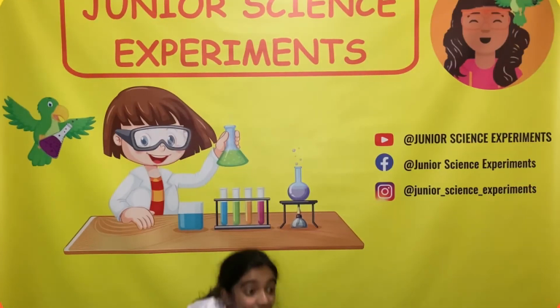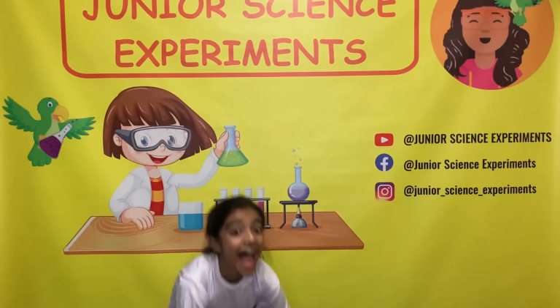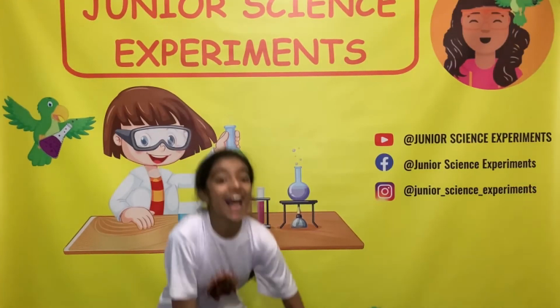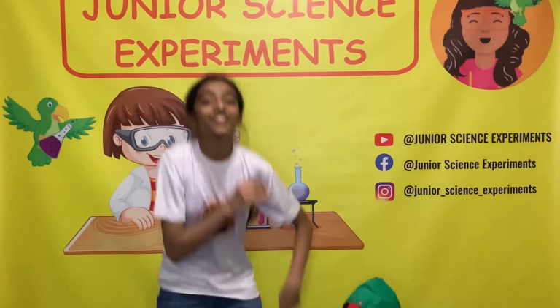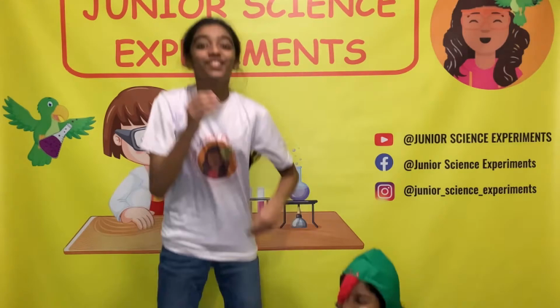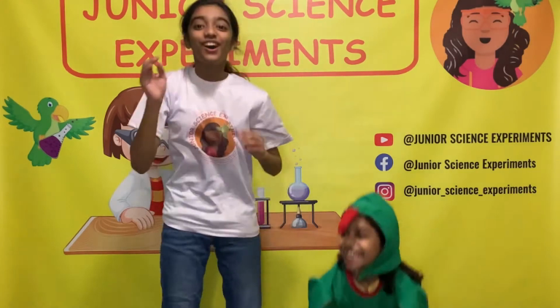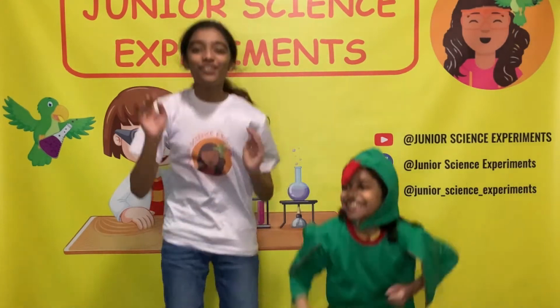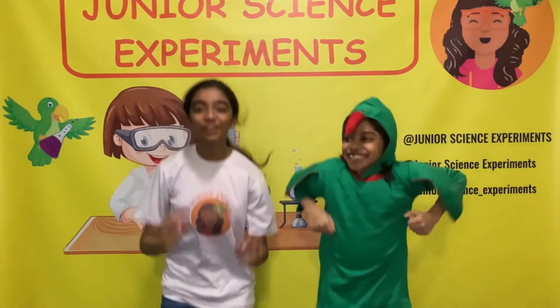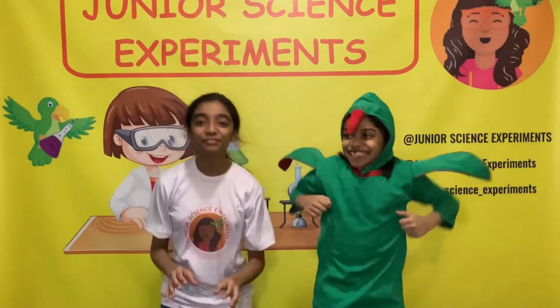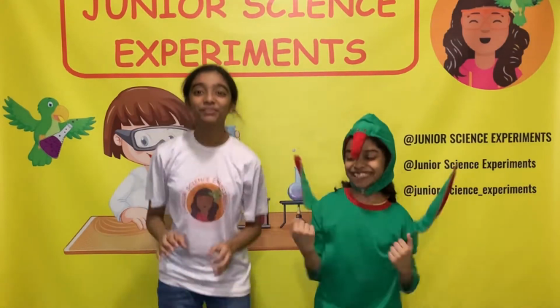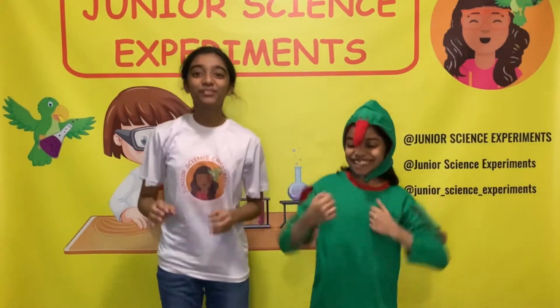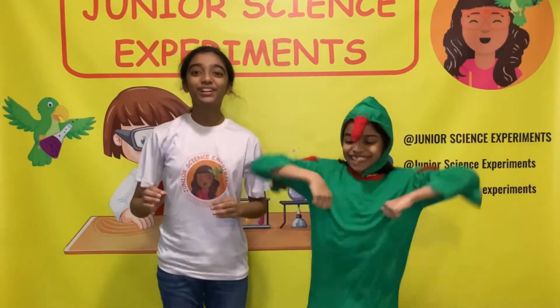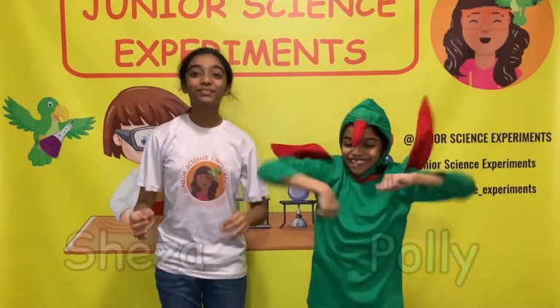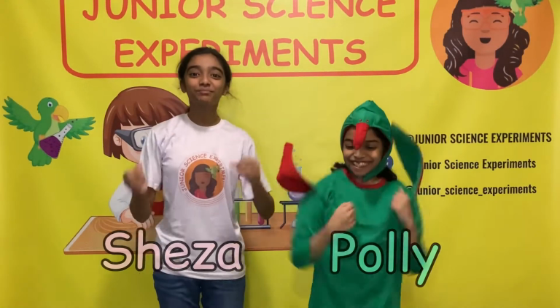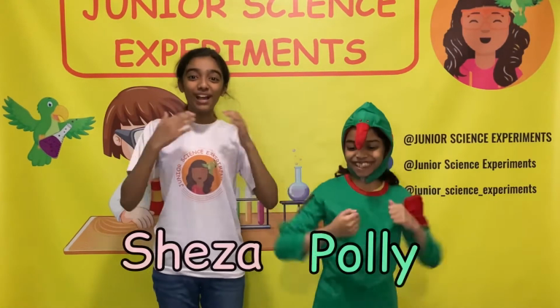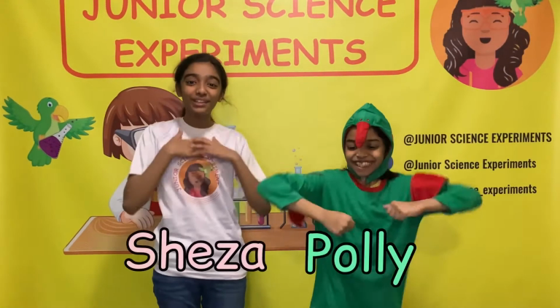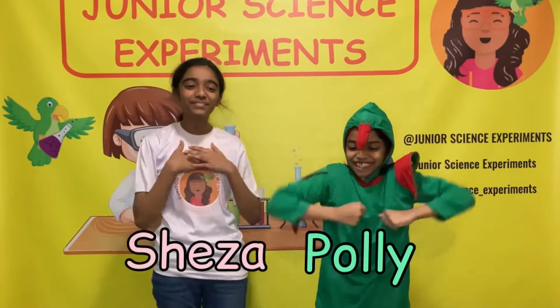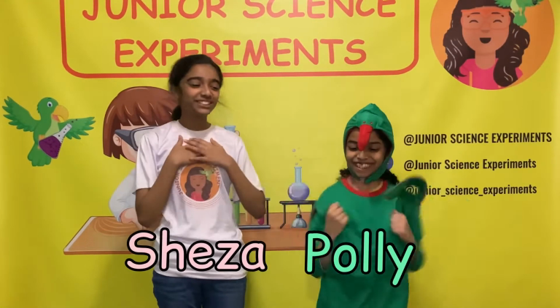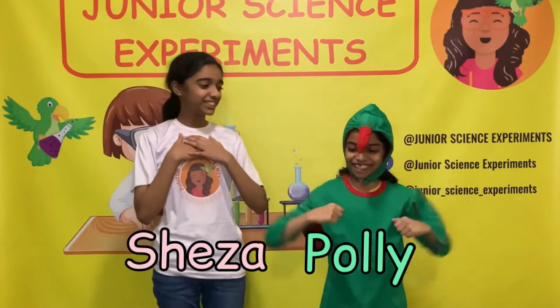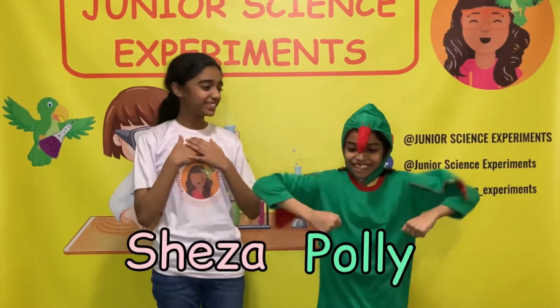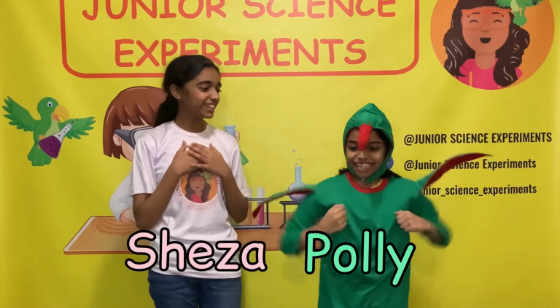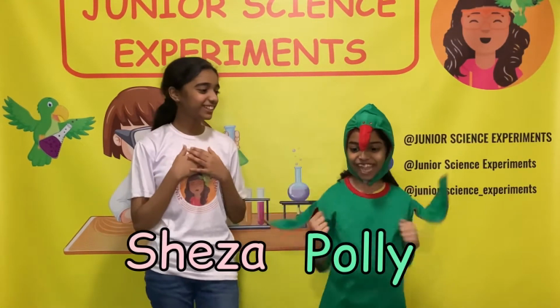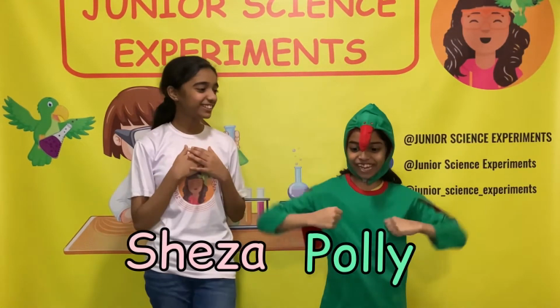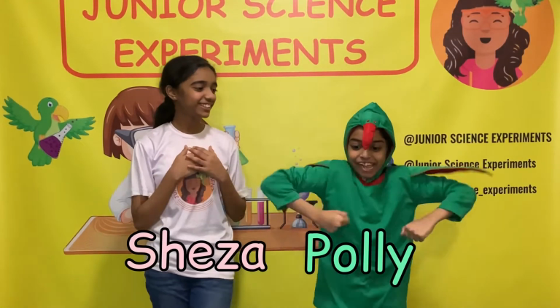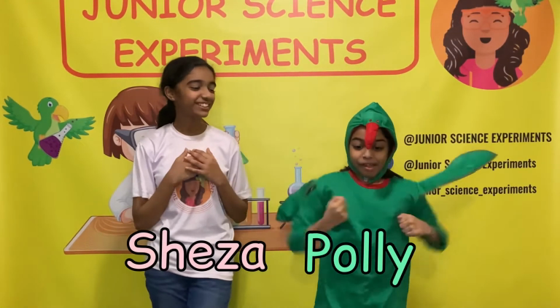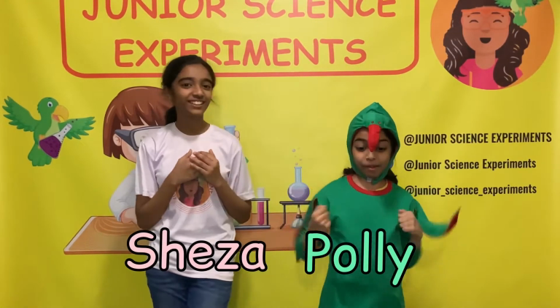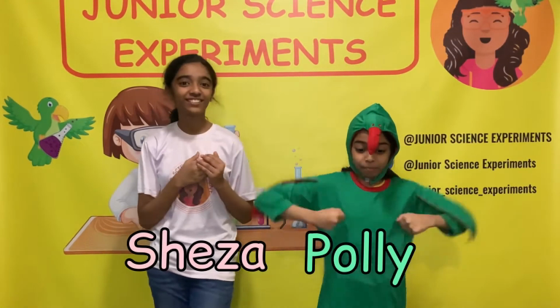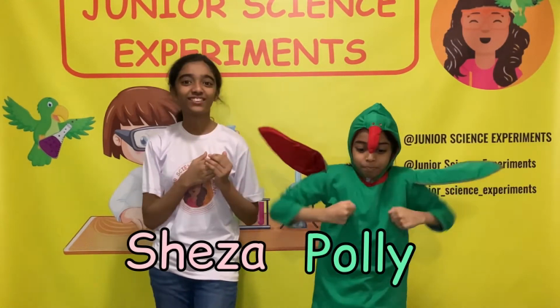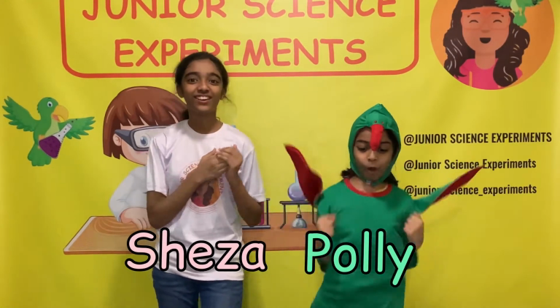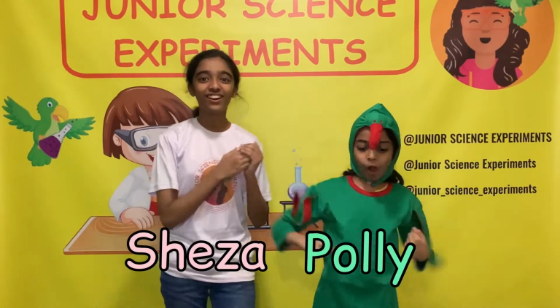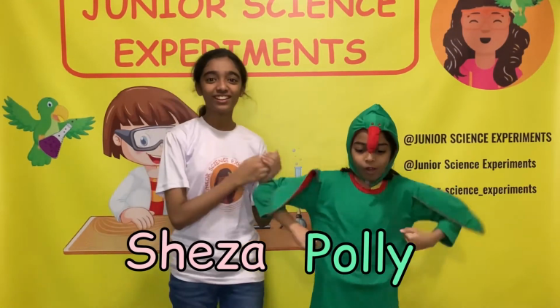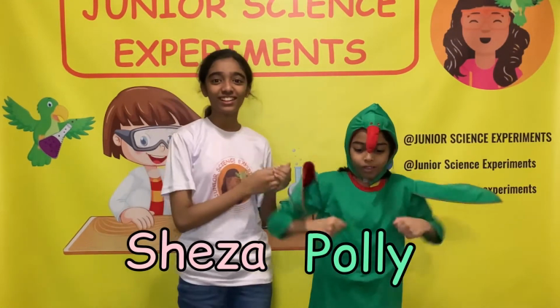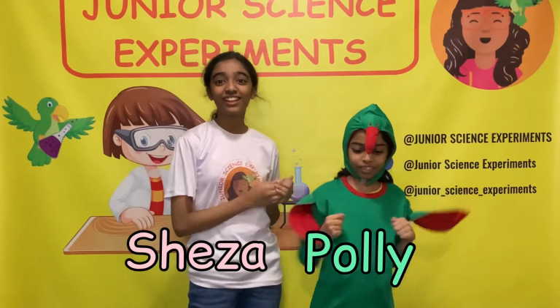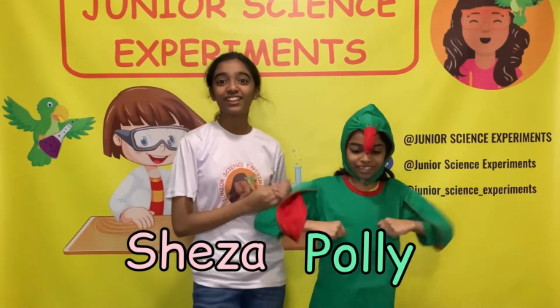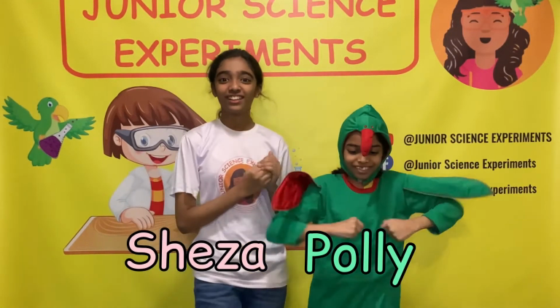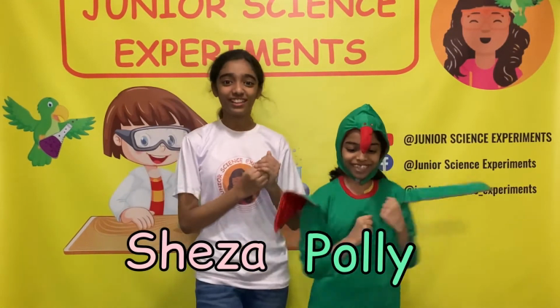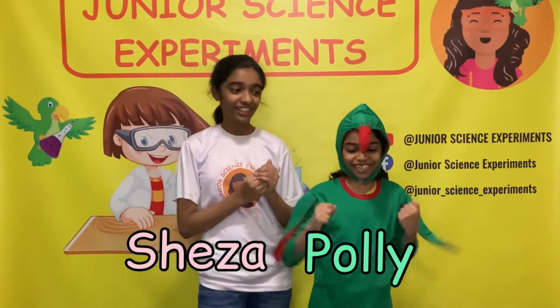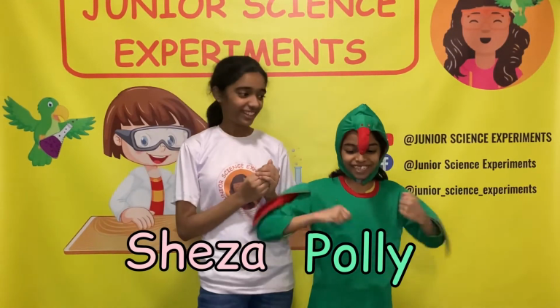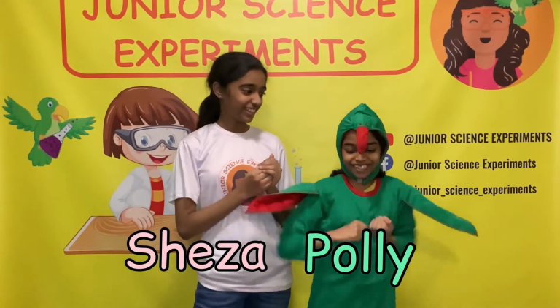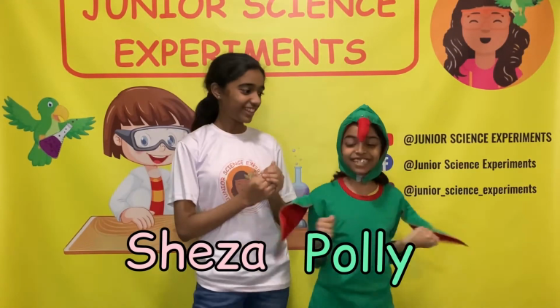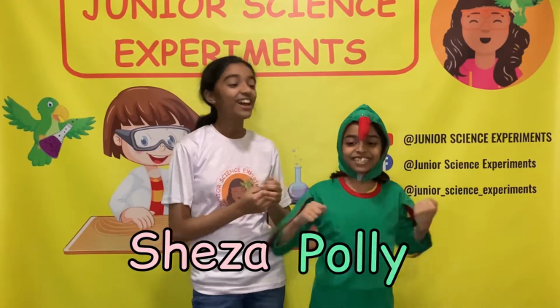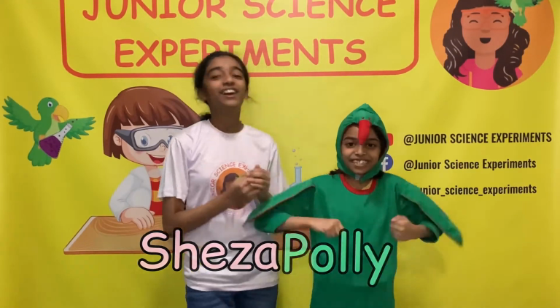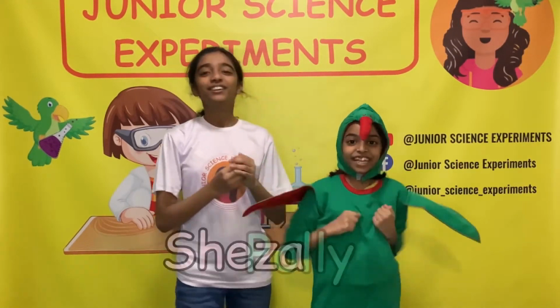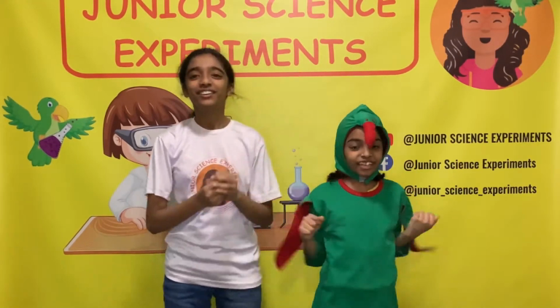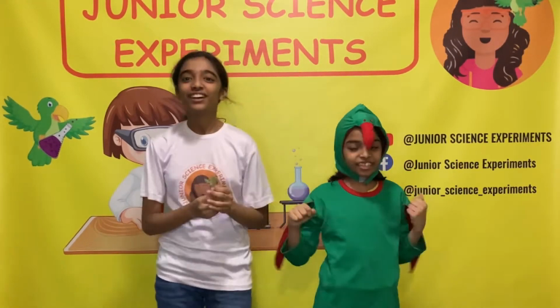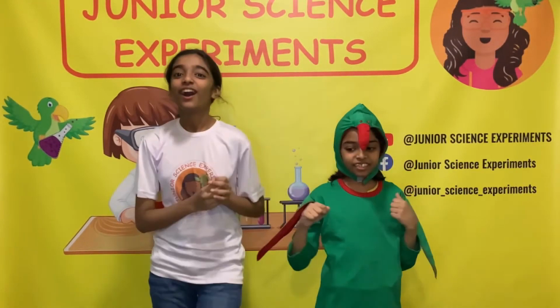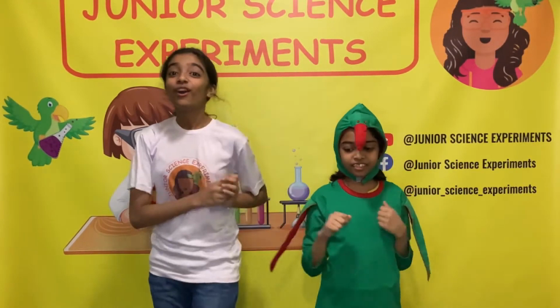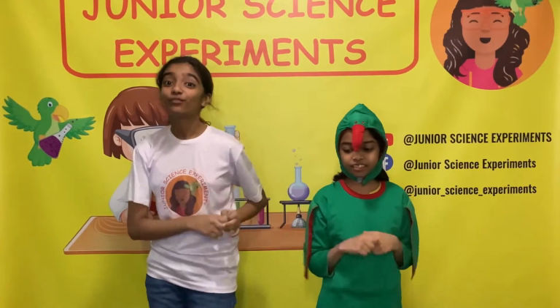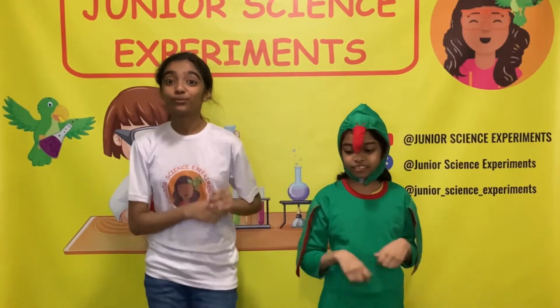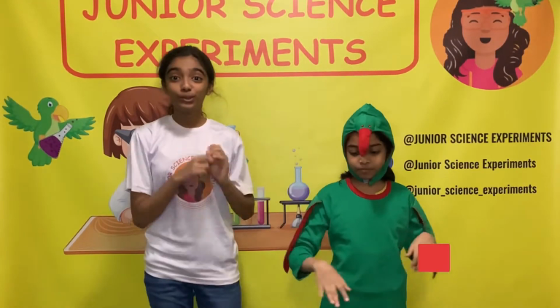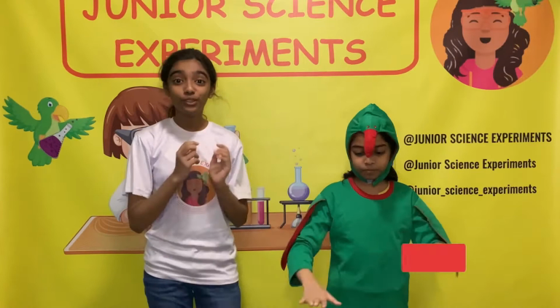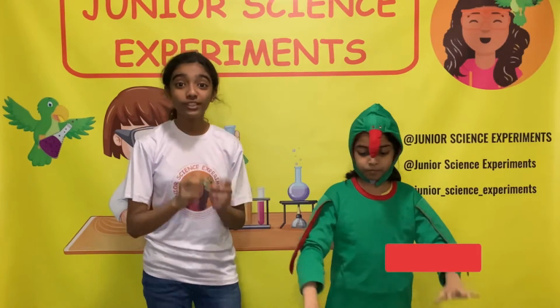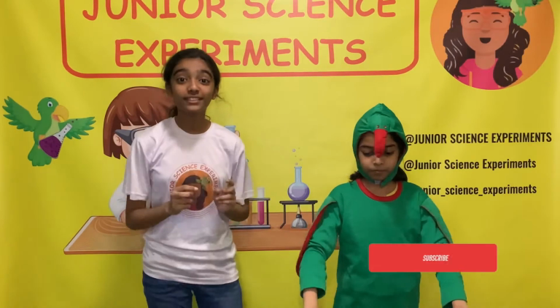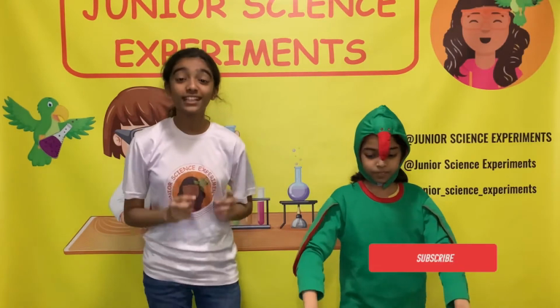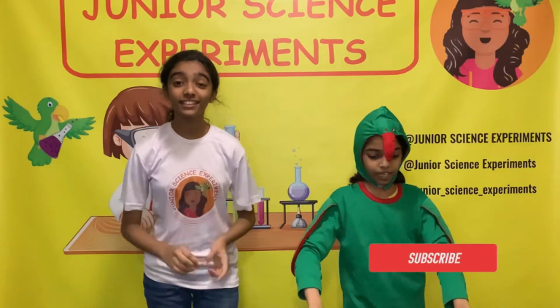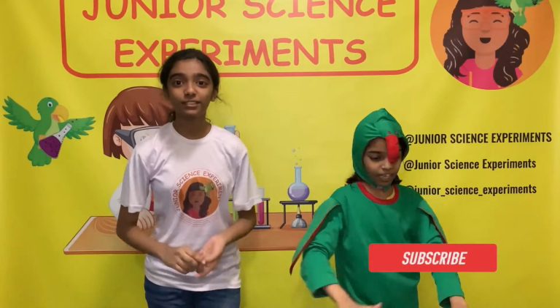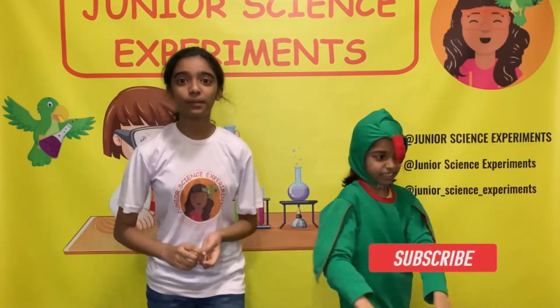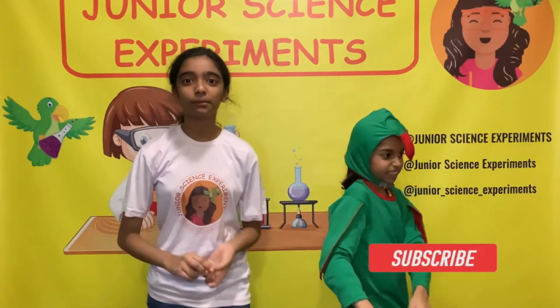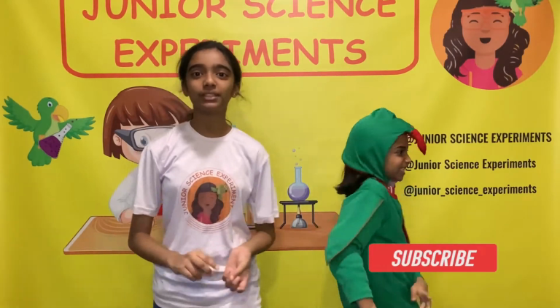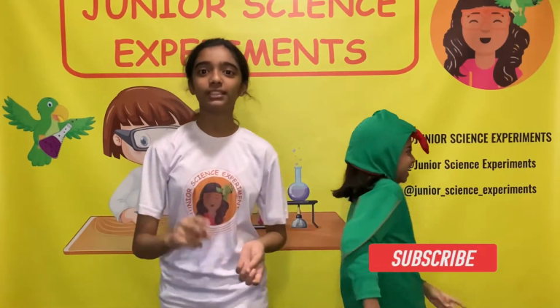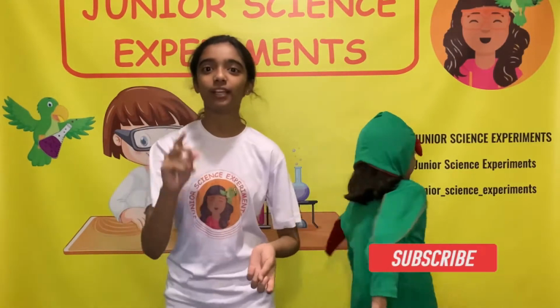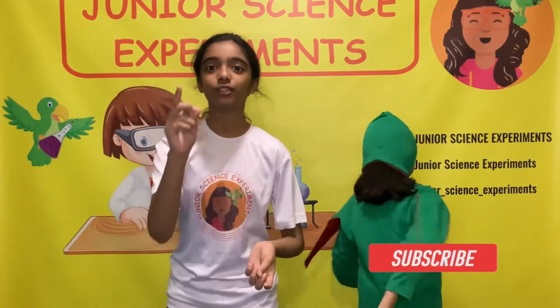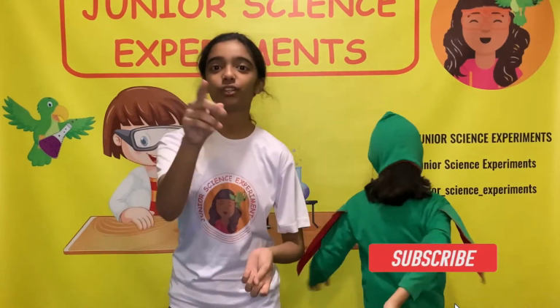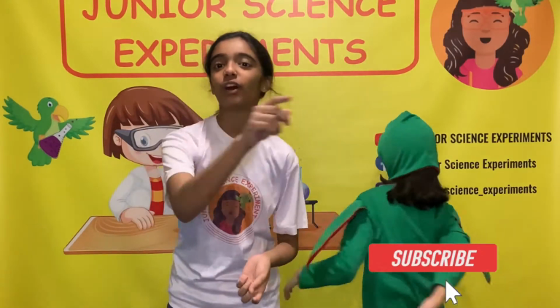Hello everyone! My name is Sheldah and I'm Paul Oopi from Junior Science Experiments in New York.